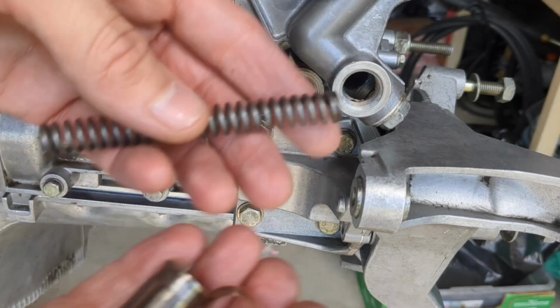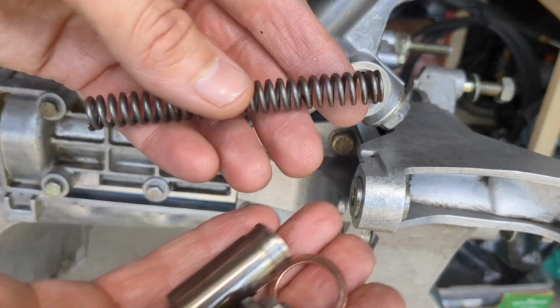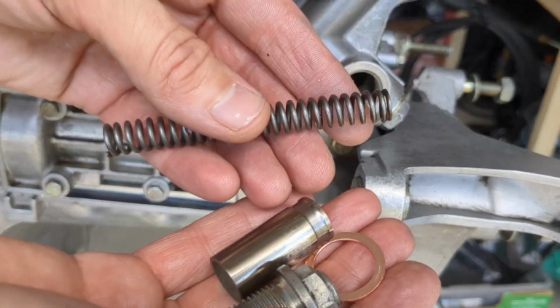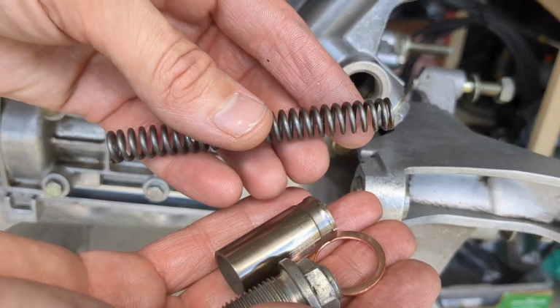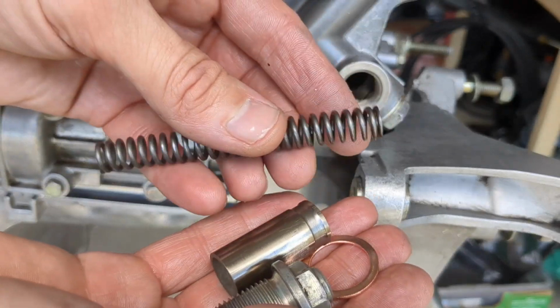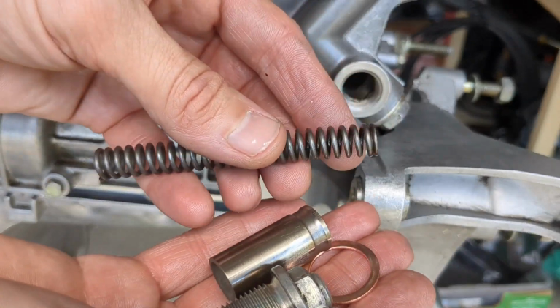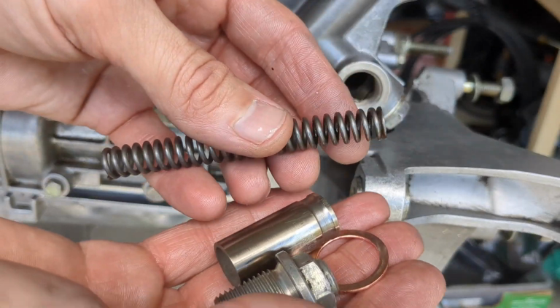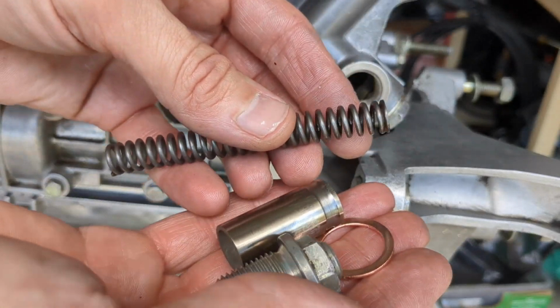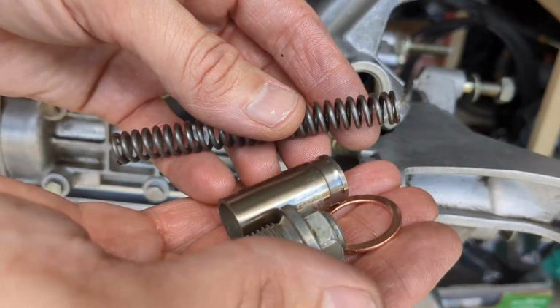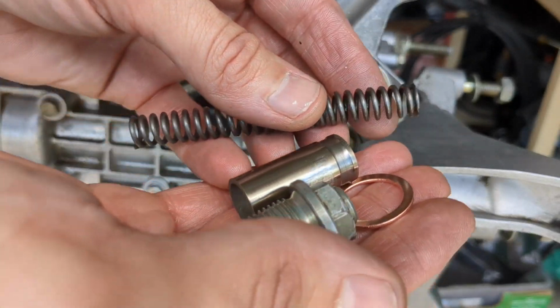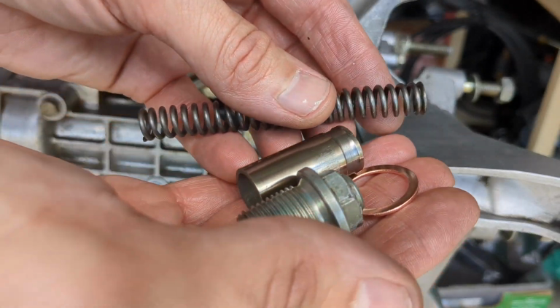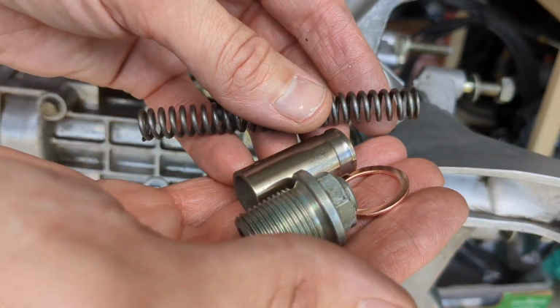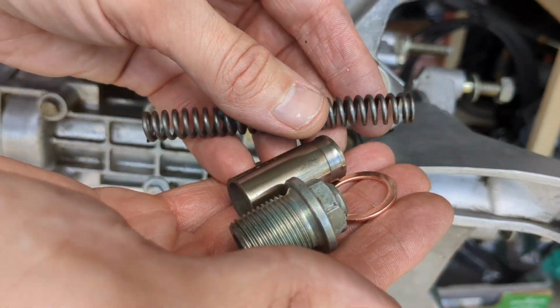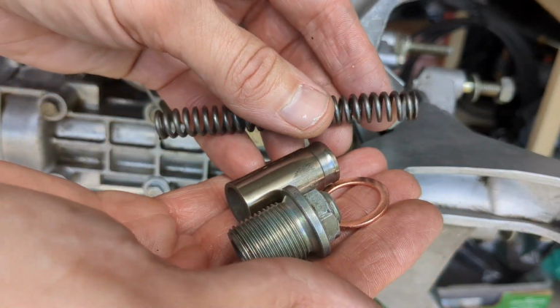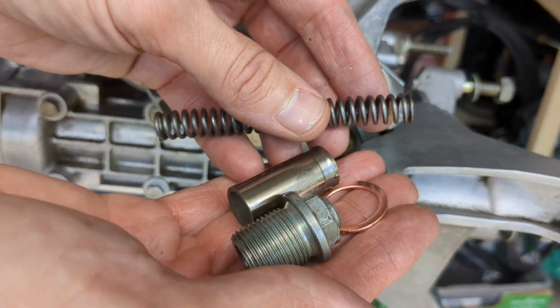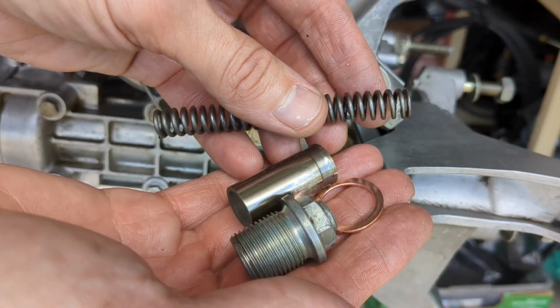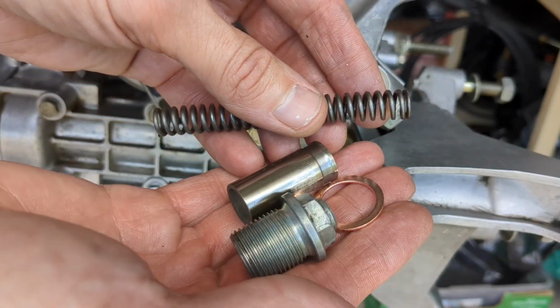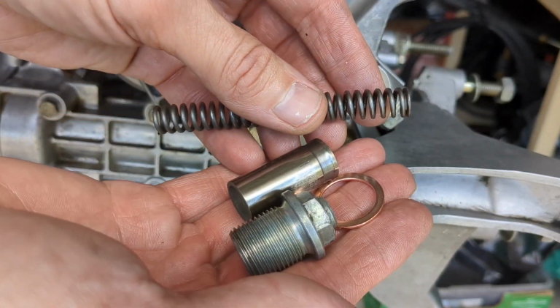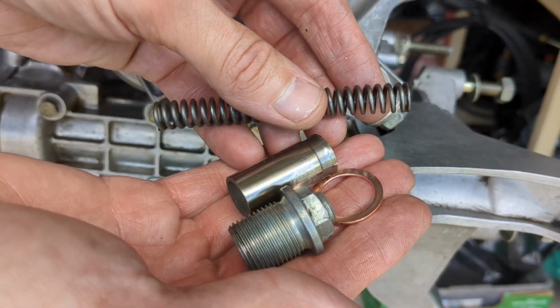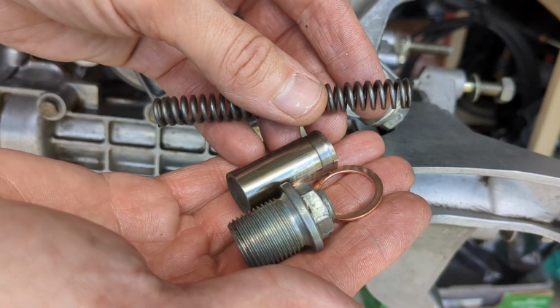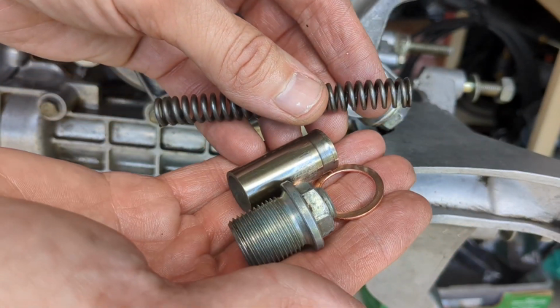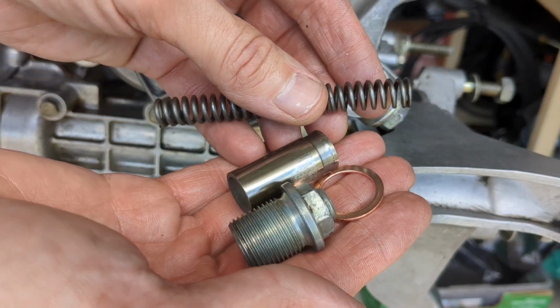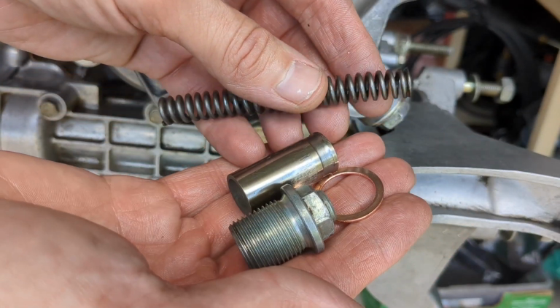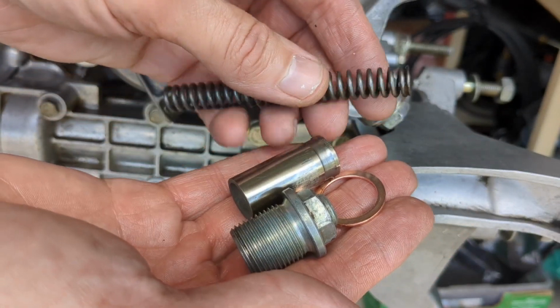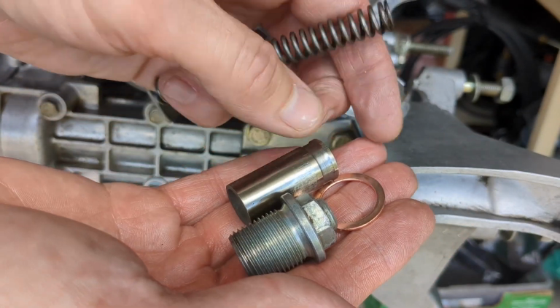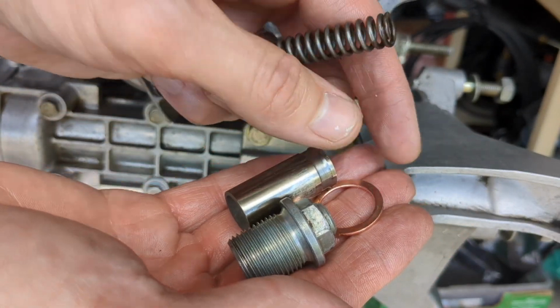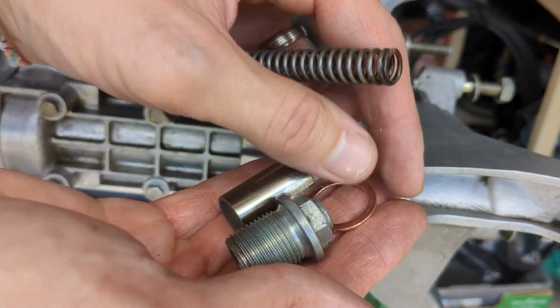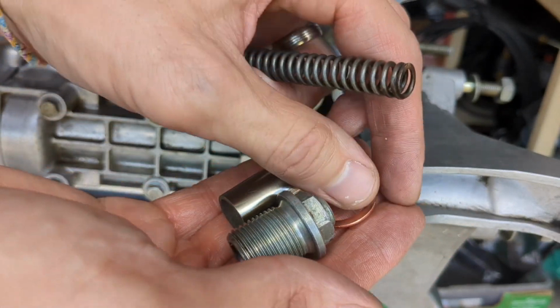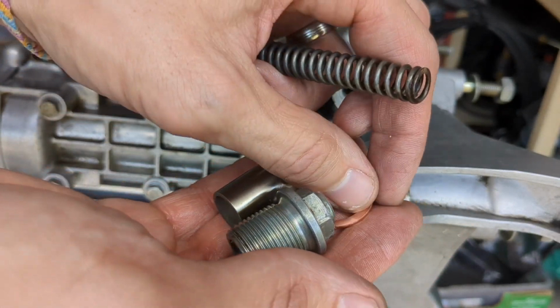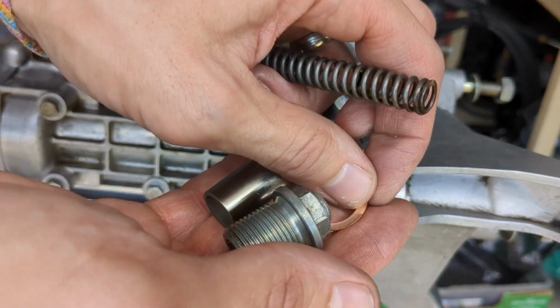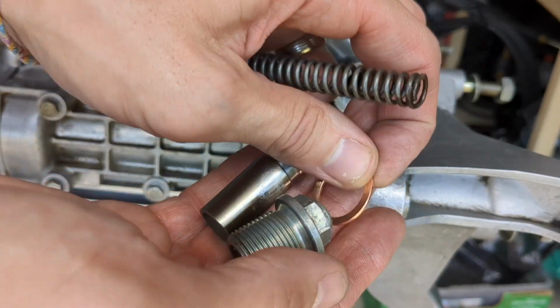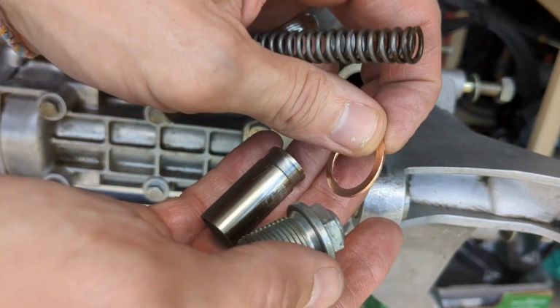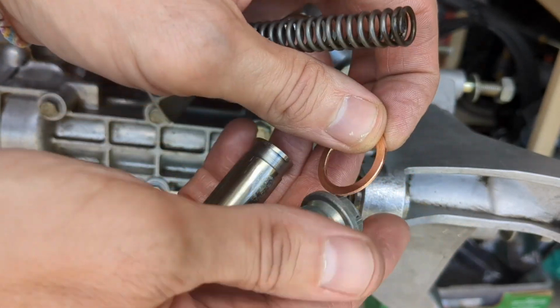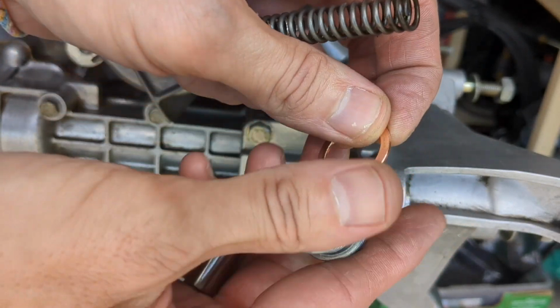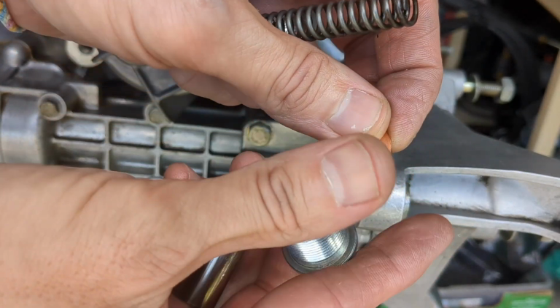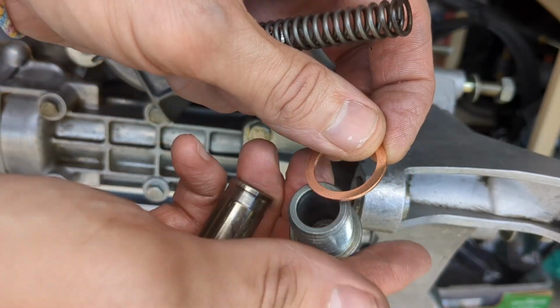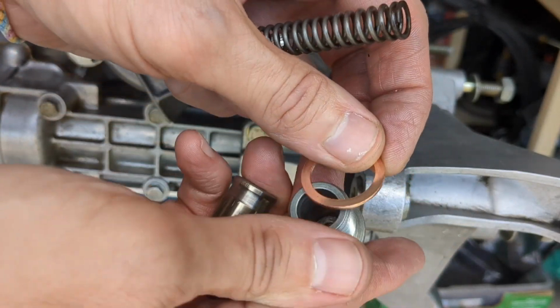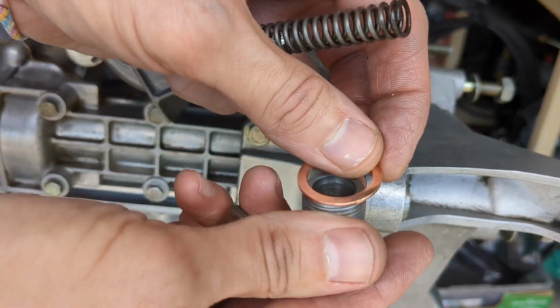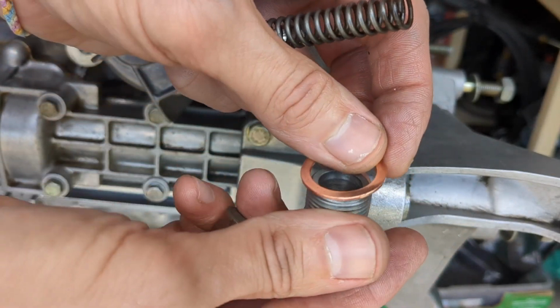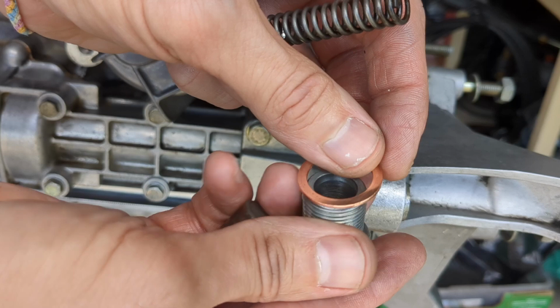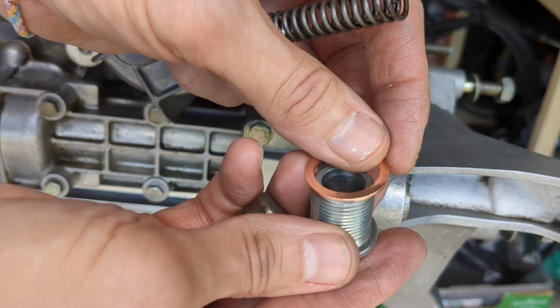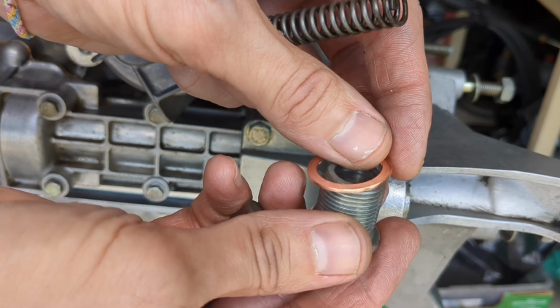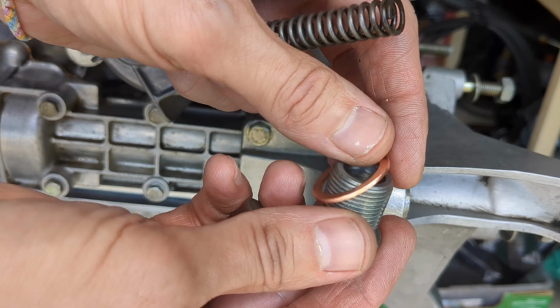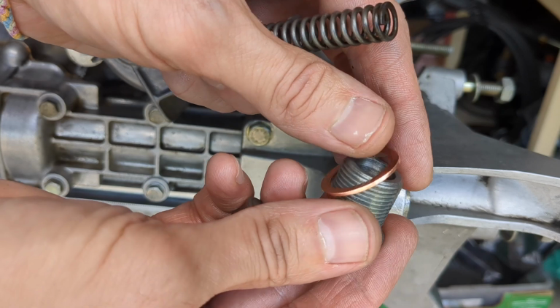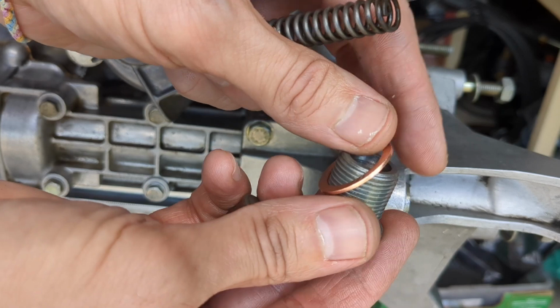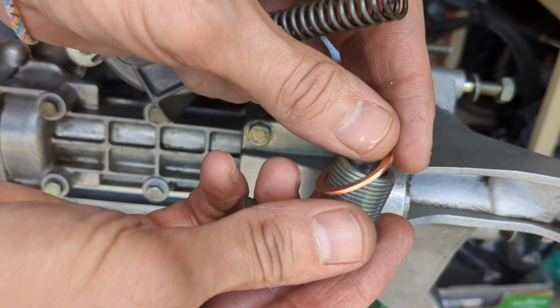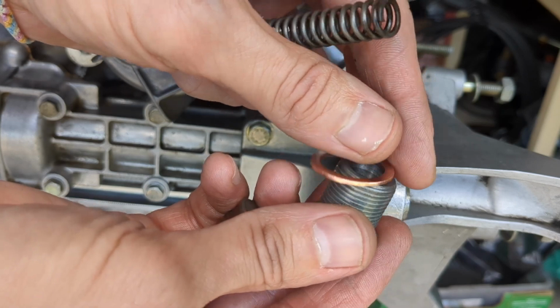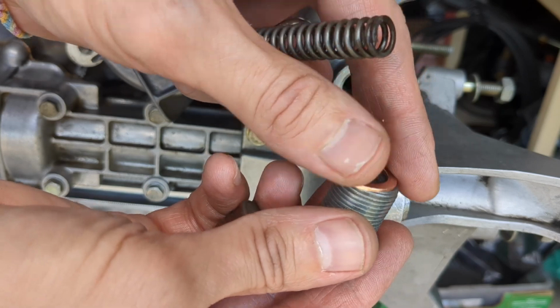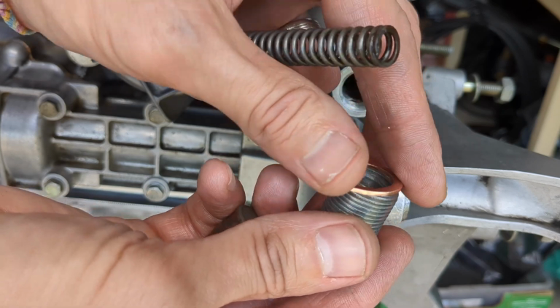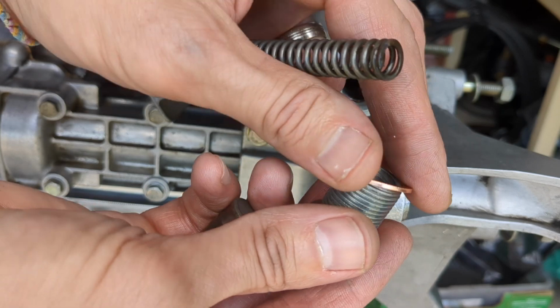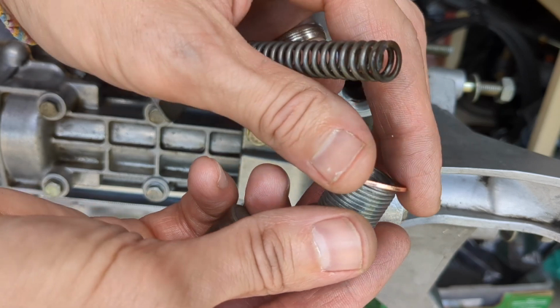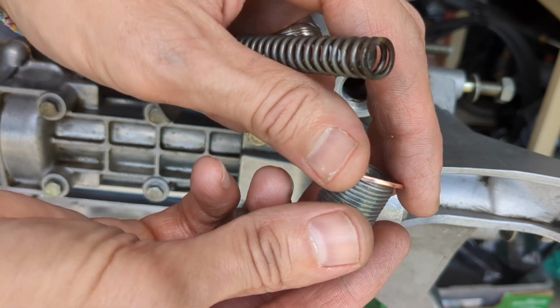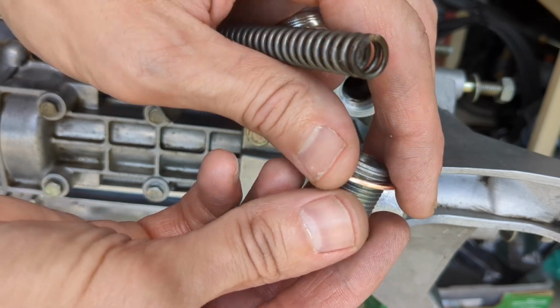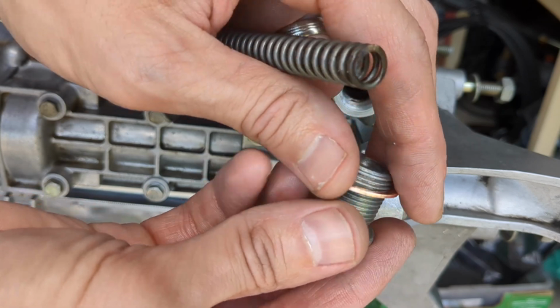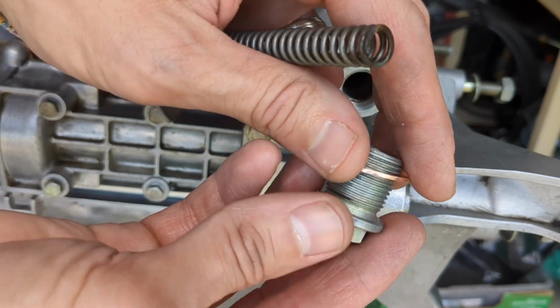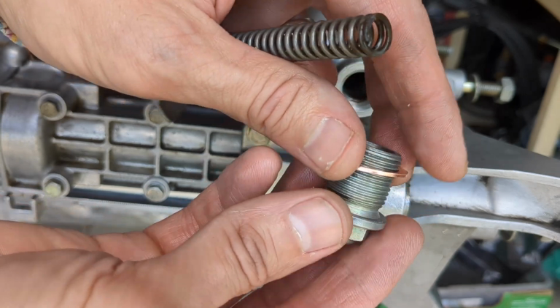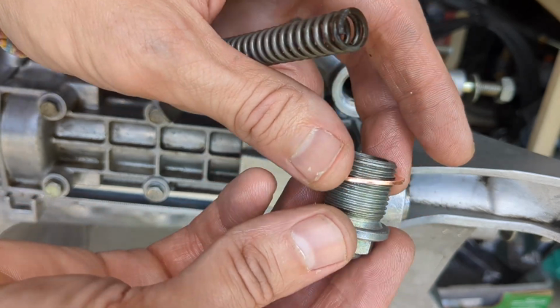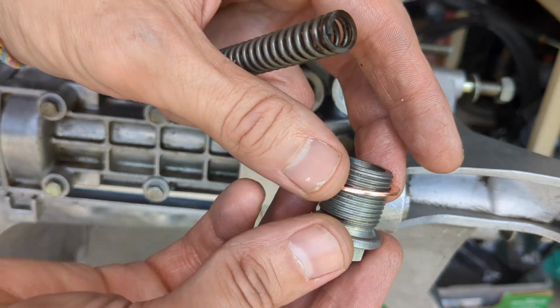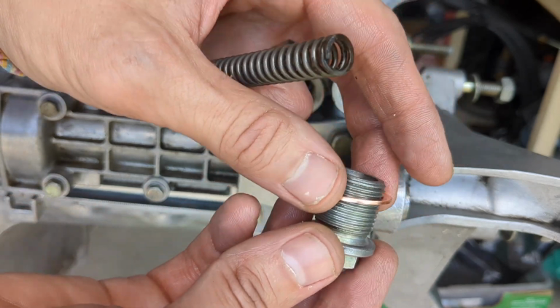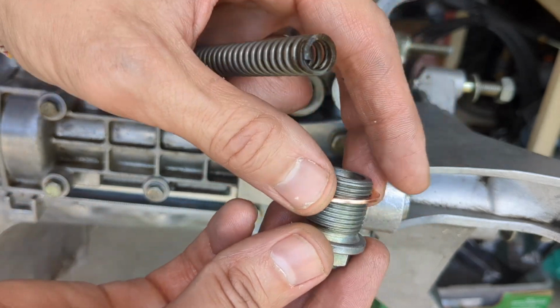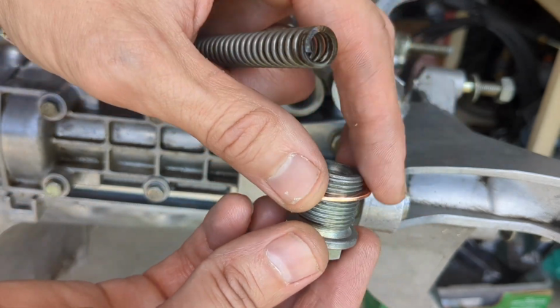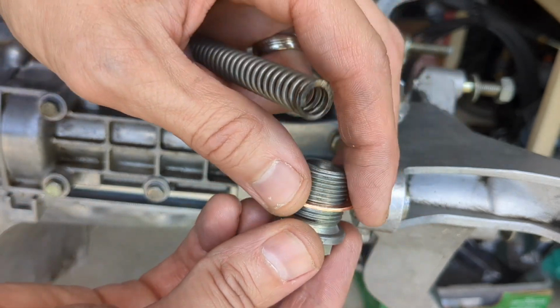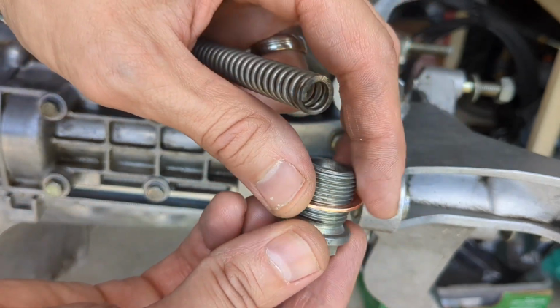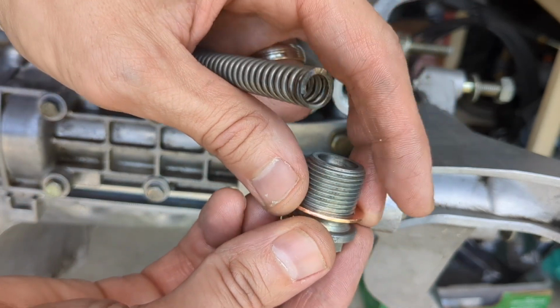Torque the bolts down and verify the tool can be removed easily. My oil pressure relief valve is the old three-piece kind. Assemble the three pieces, adding a new crush washer, and torque down the bolt.